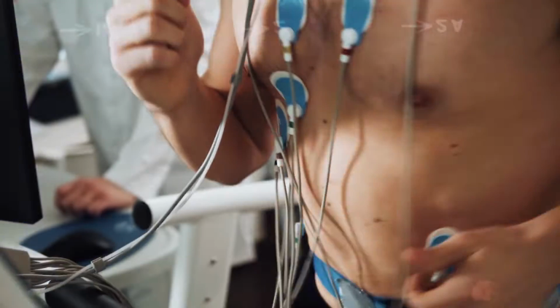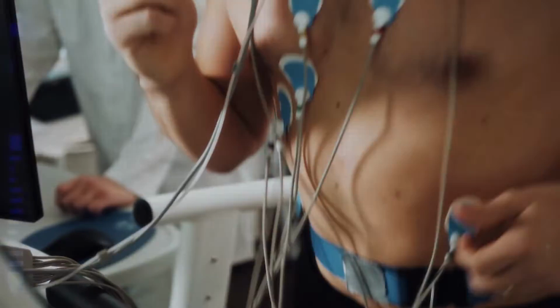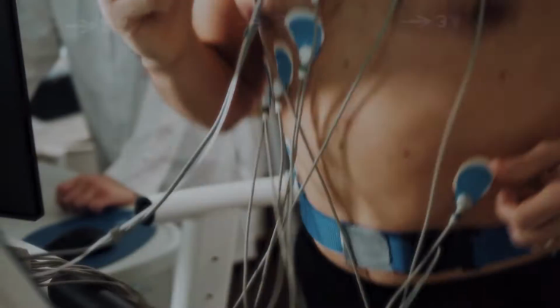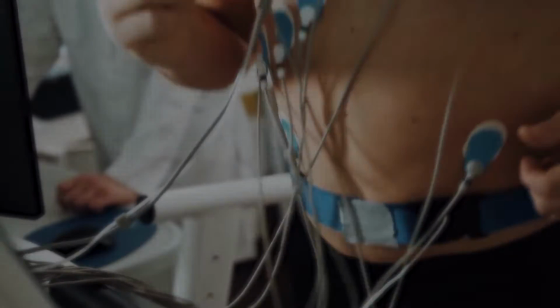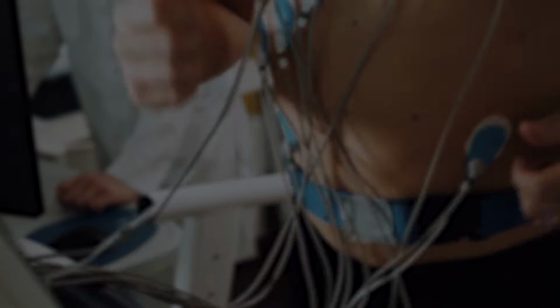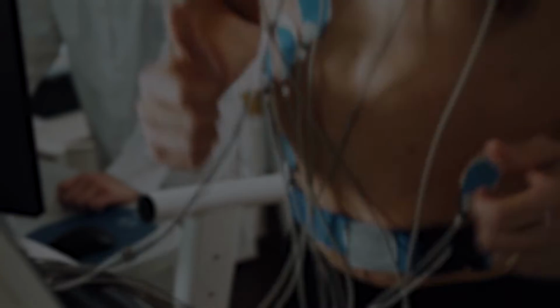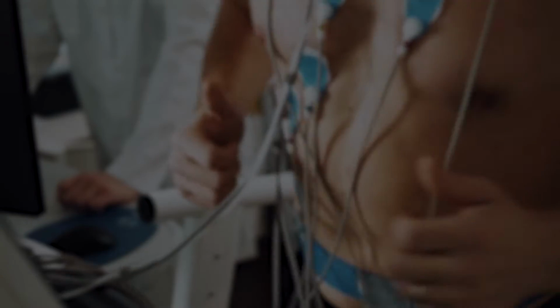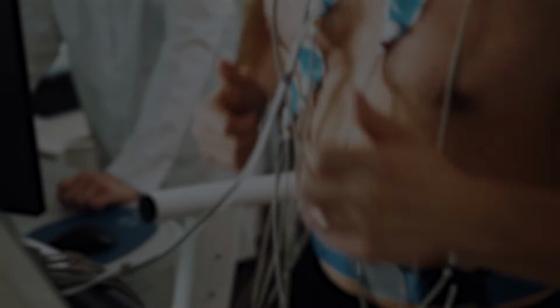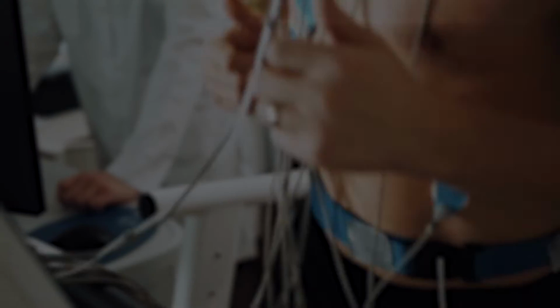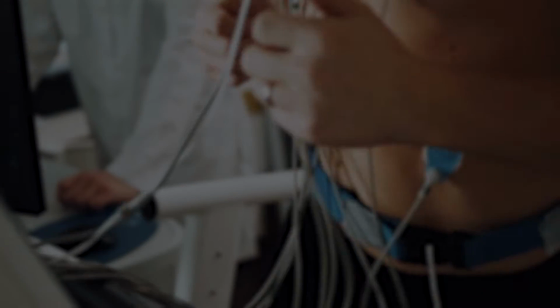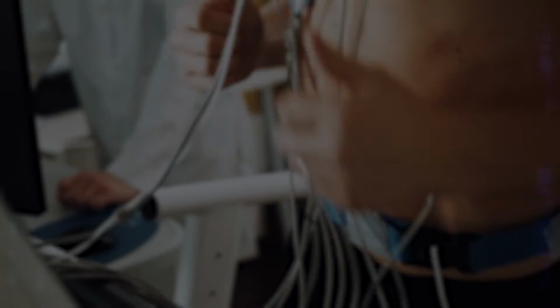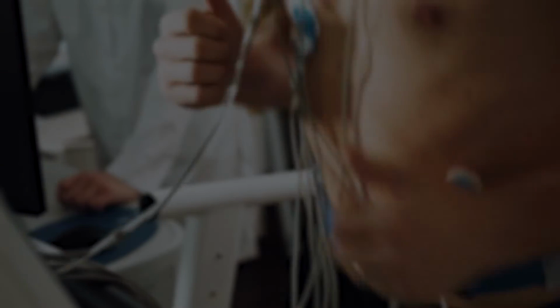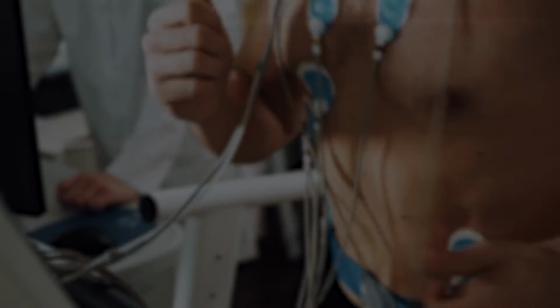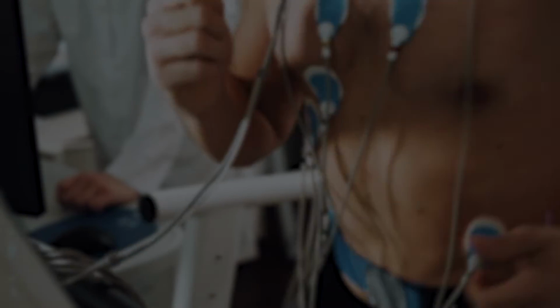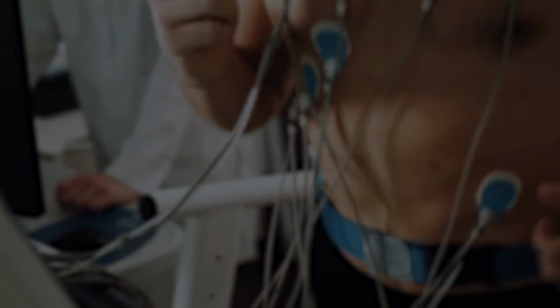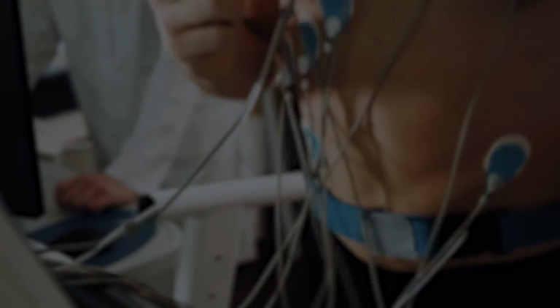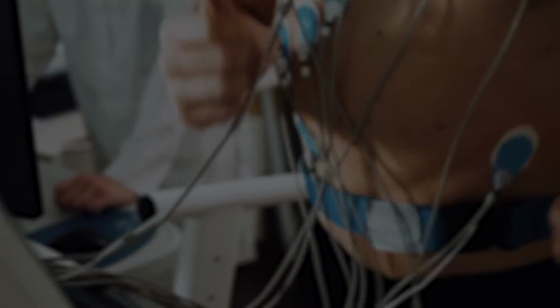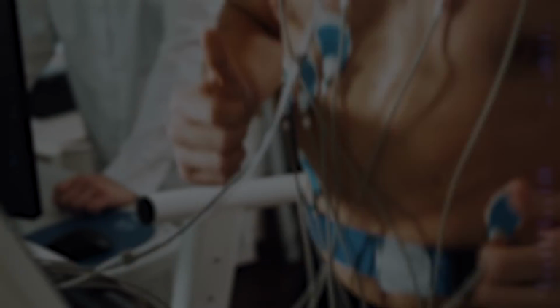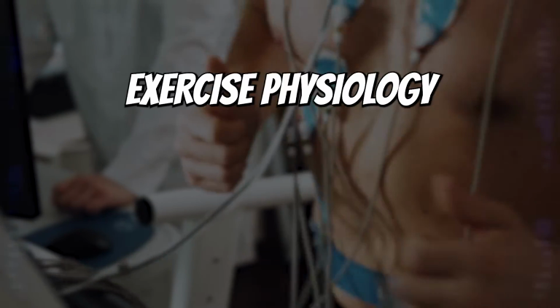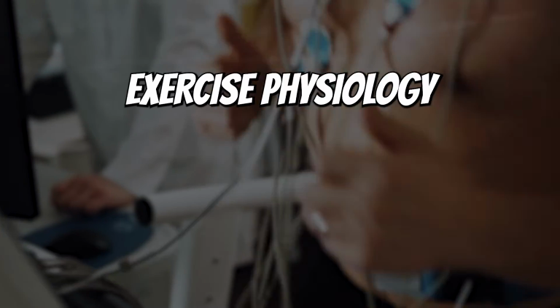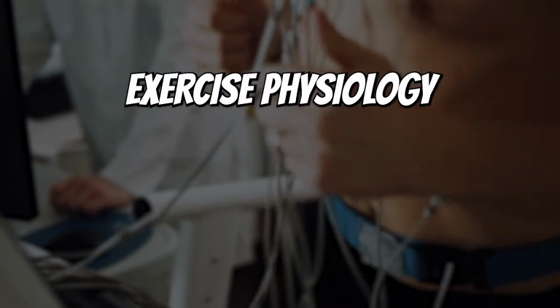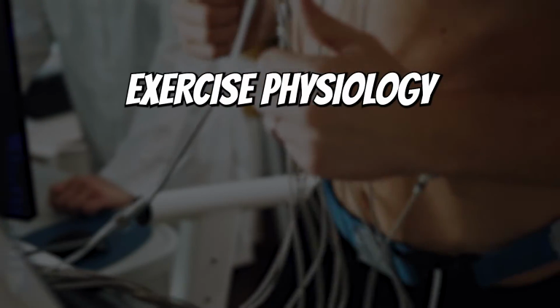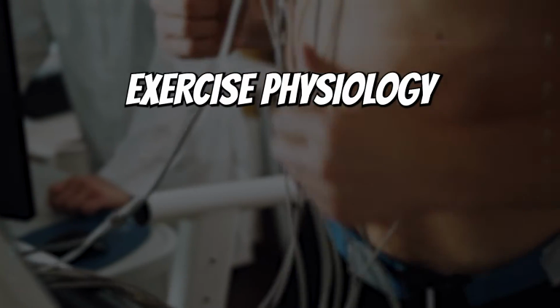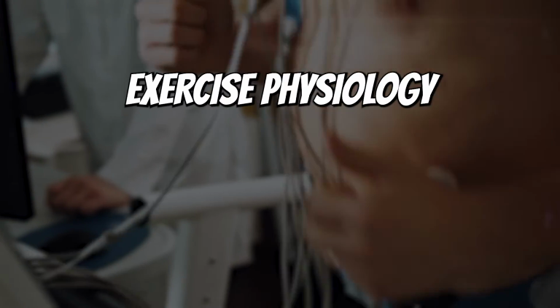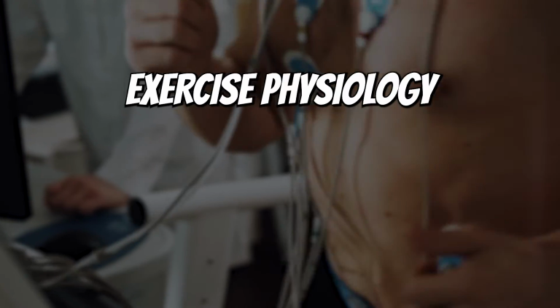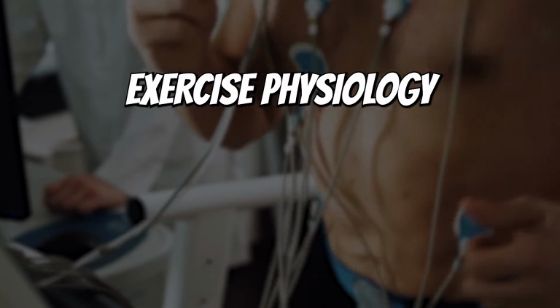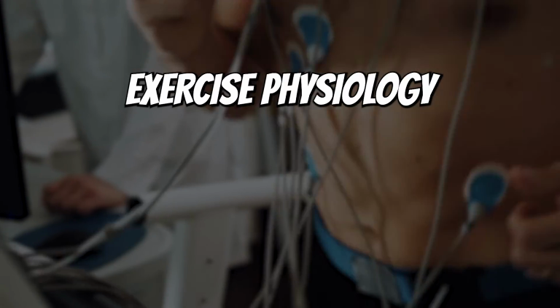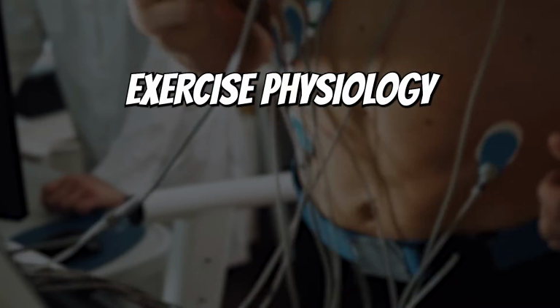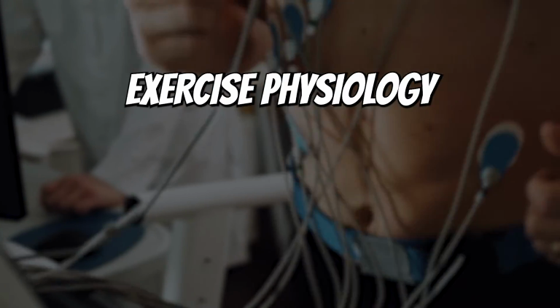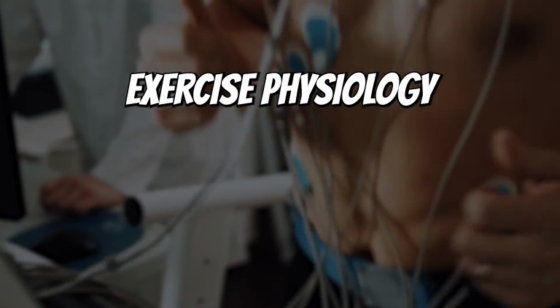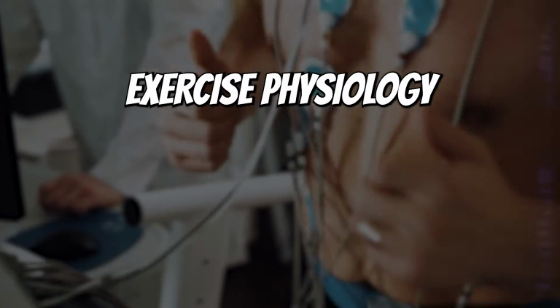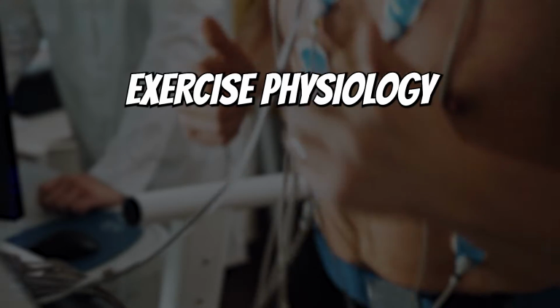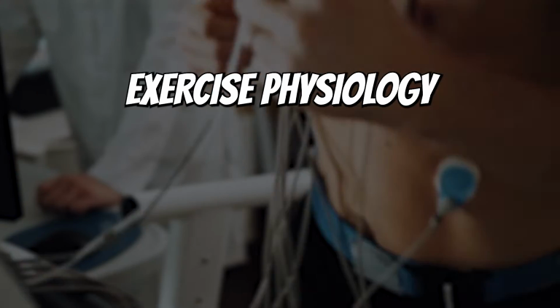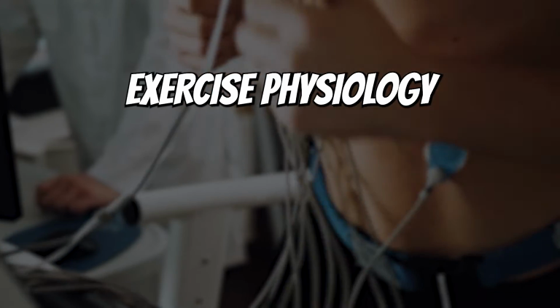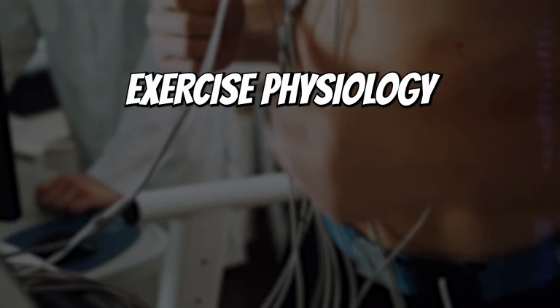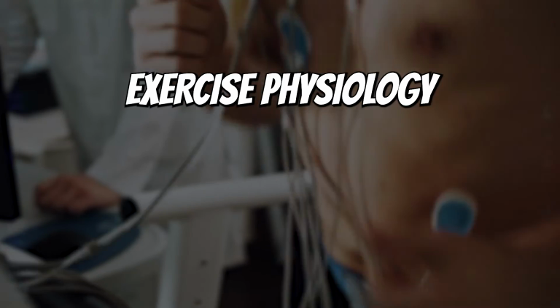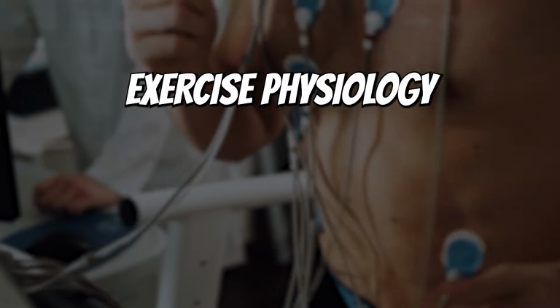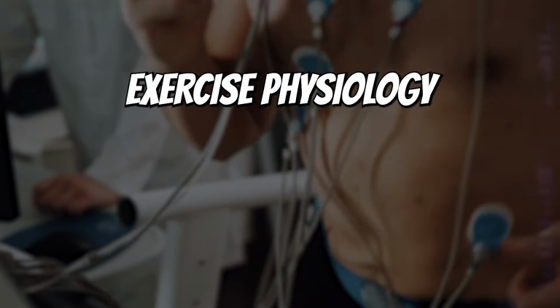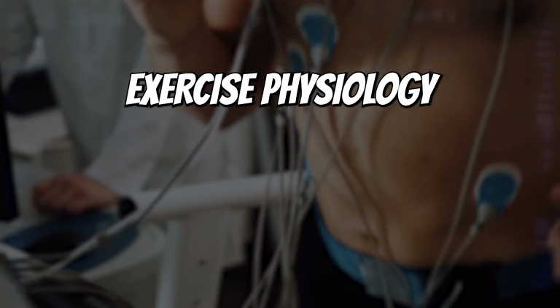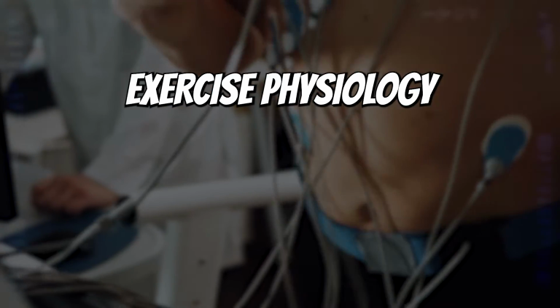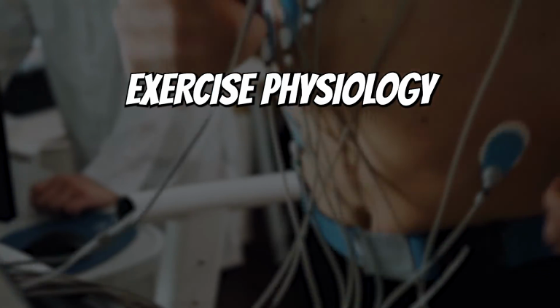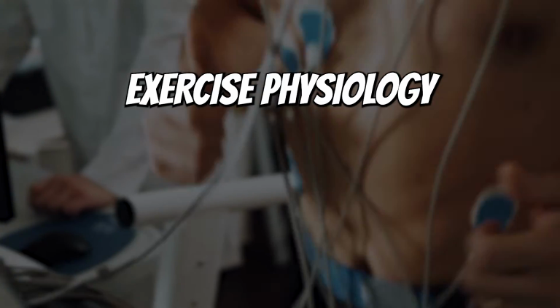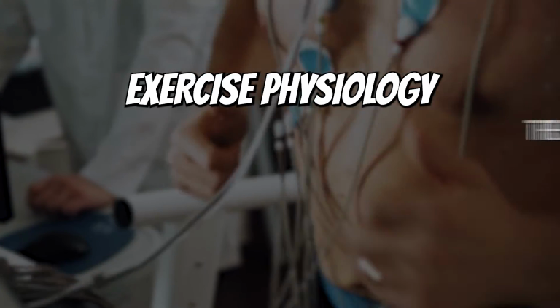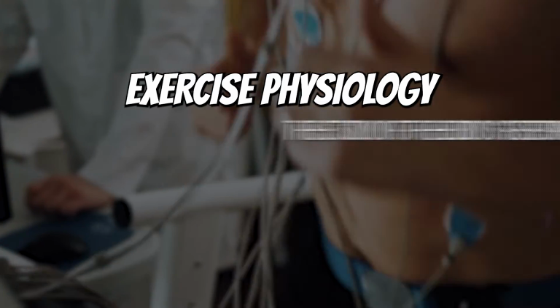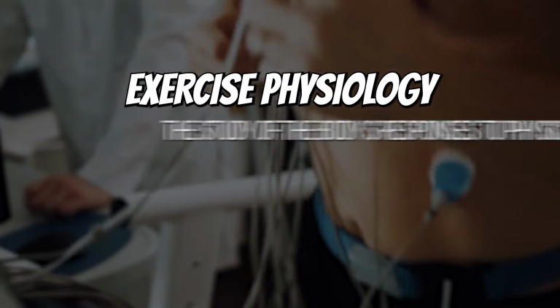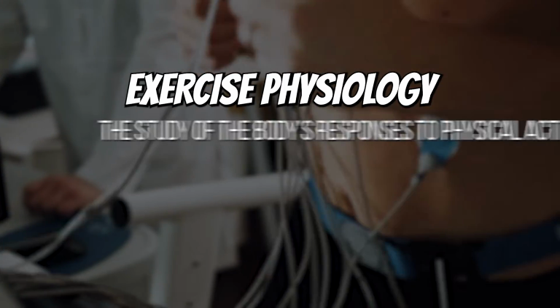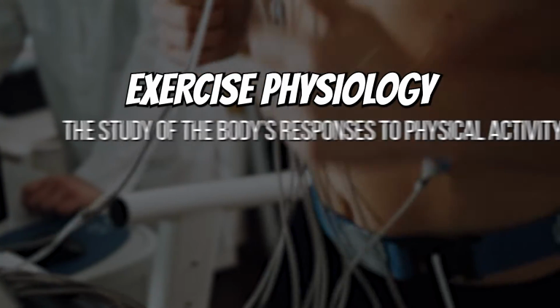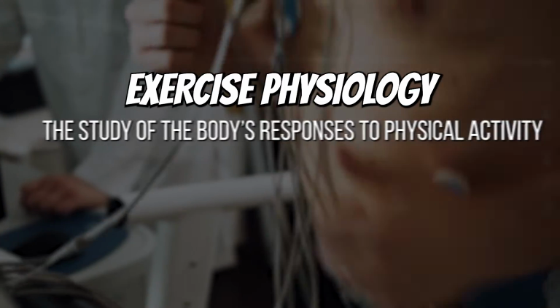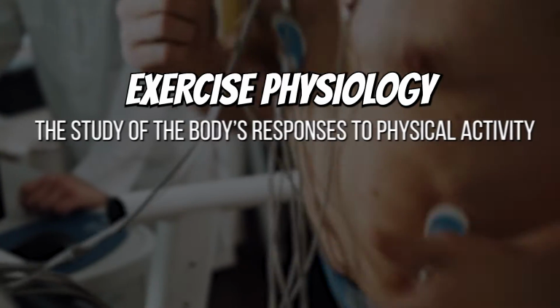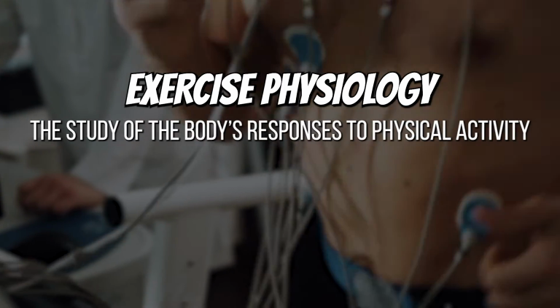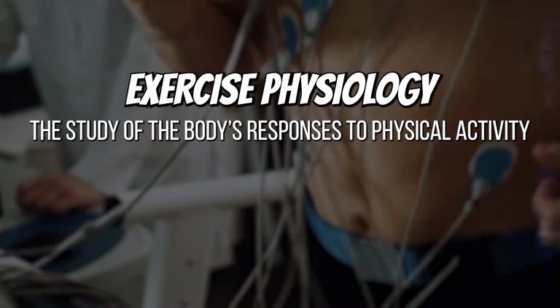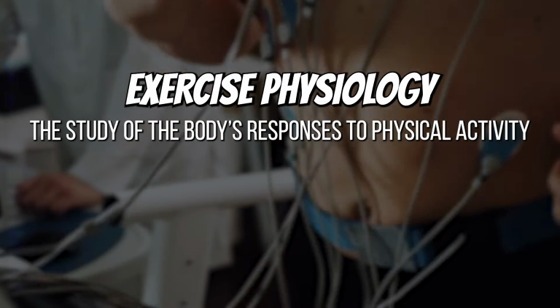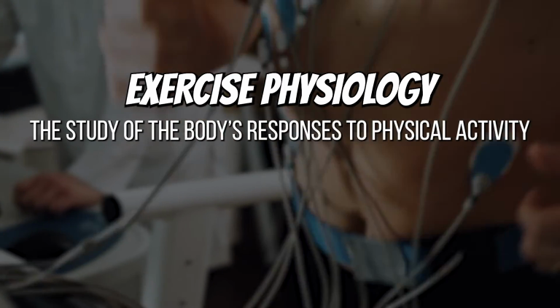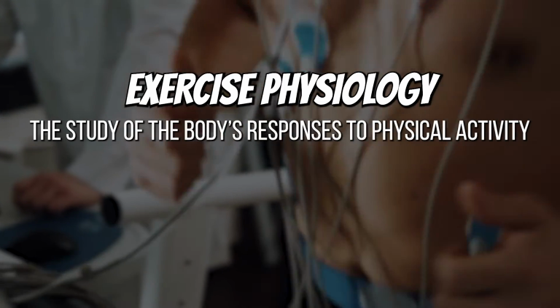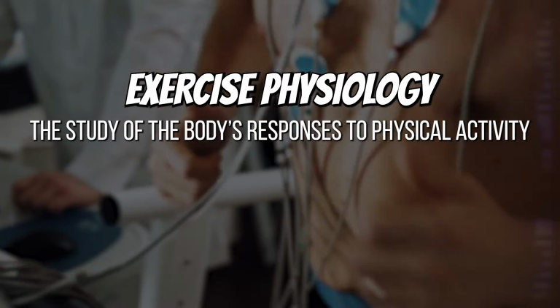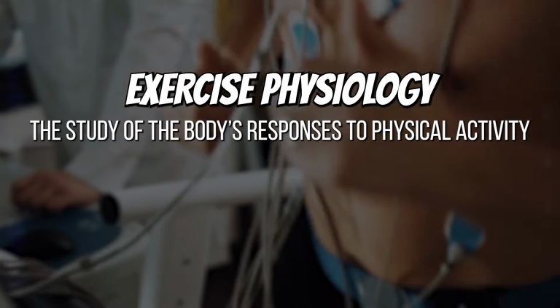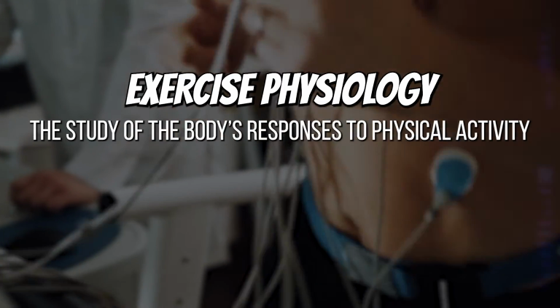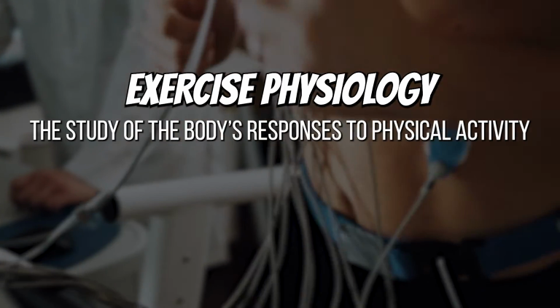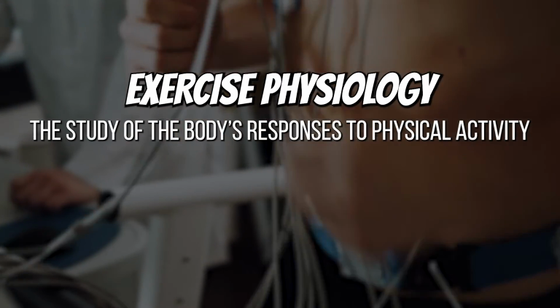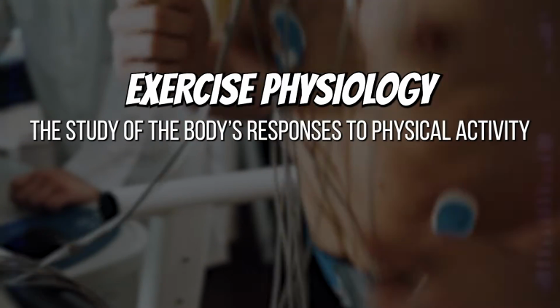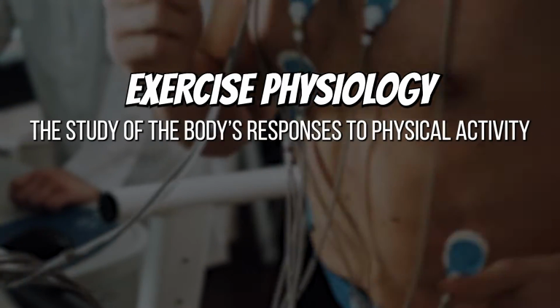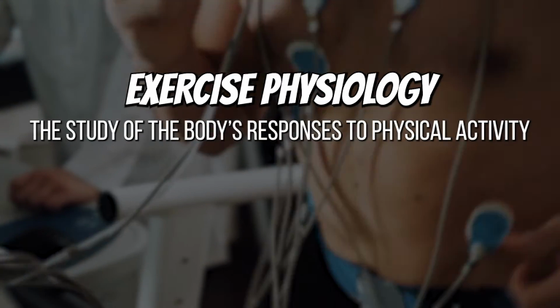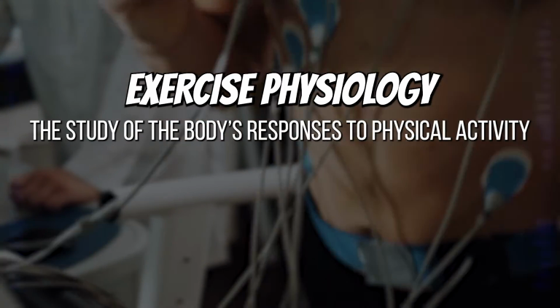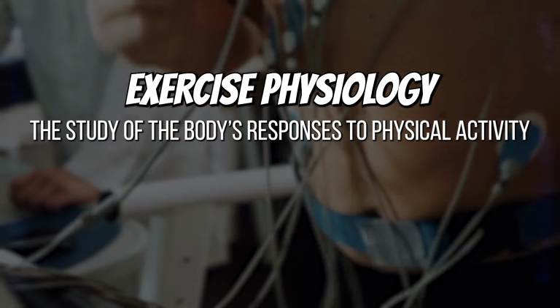We are tapping into the world of exercise physiology in this video, which is the study of the body's responses to physical activity.